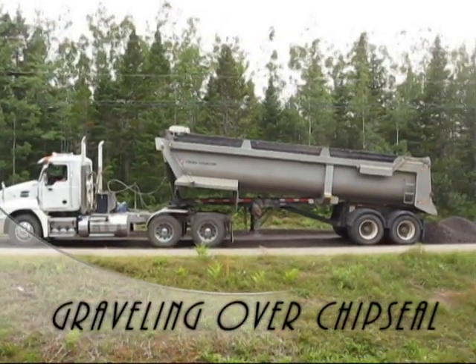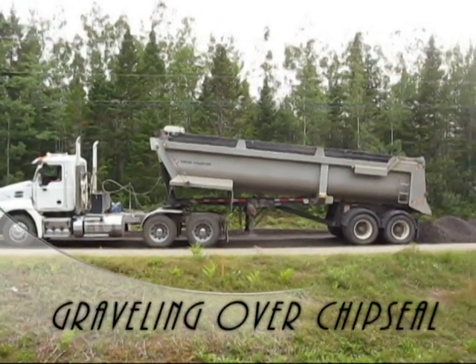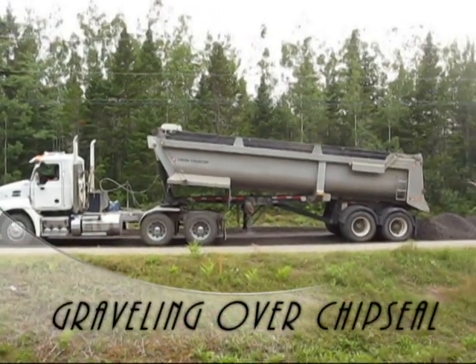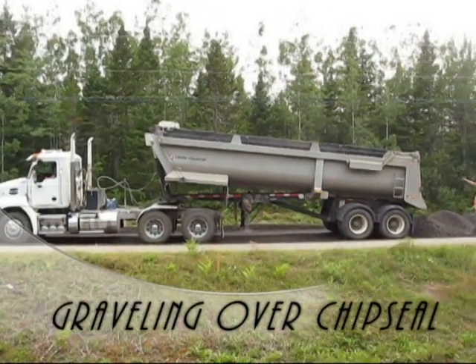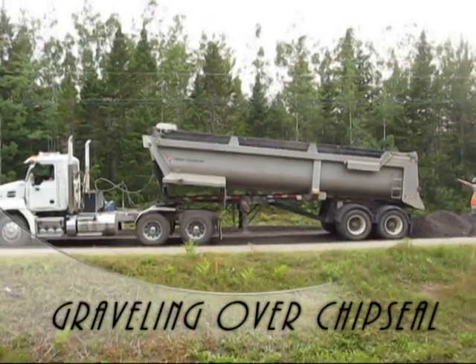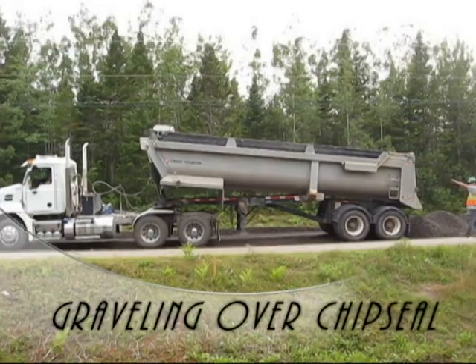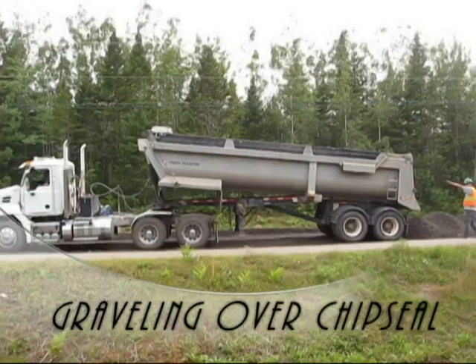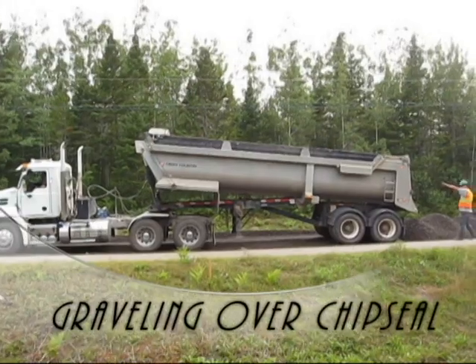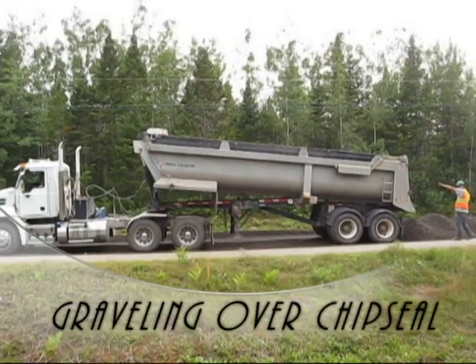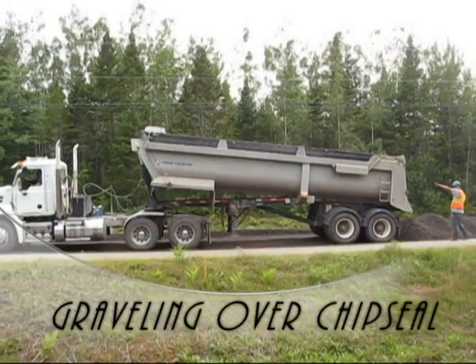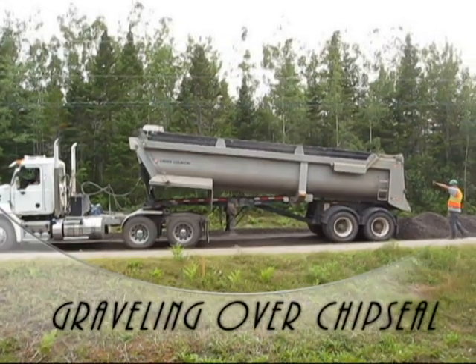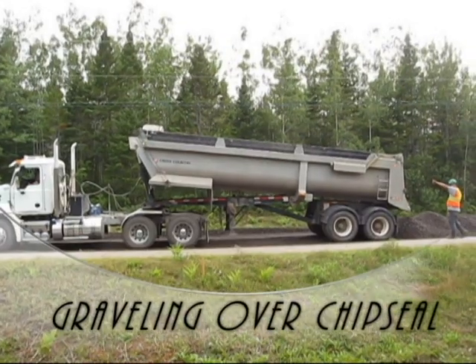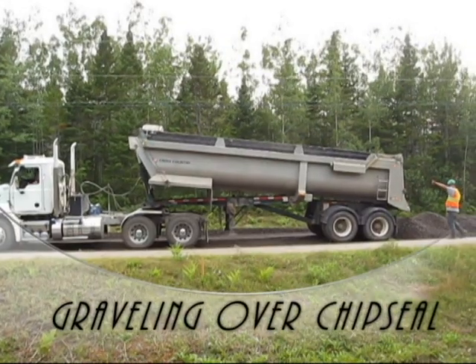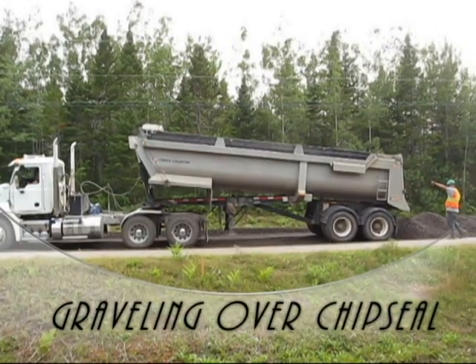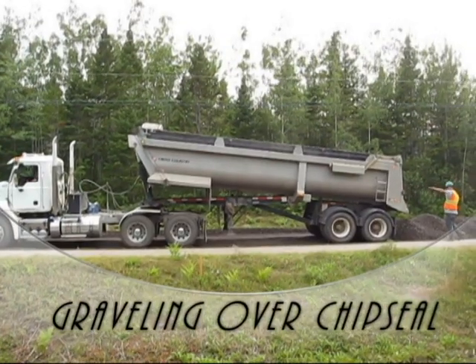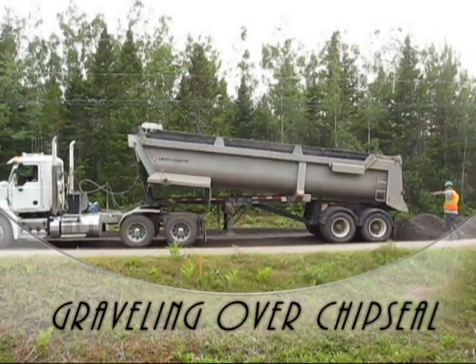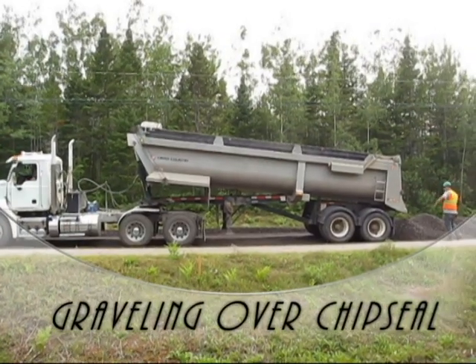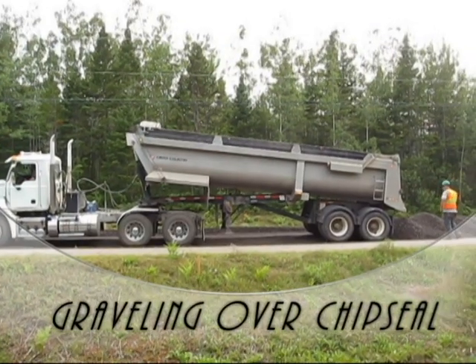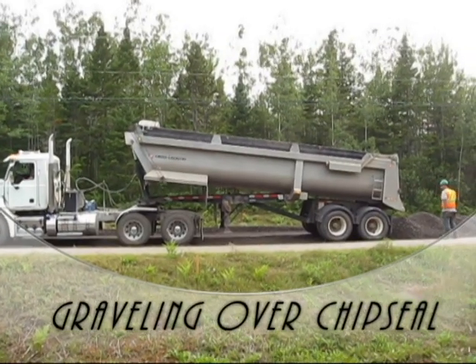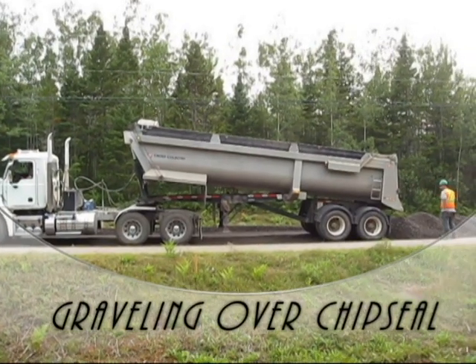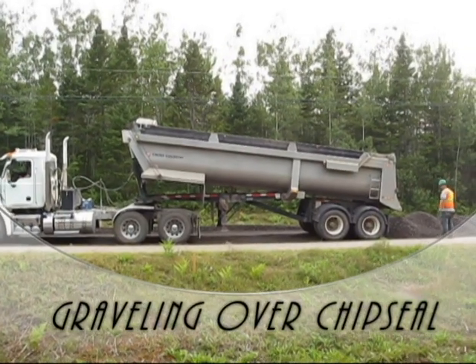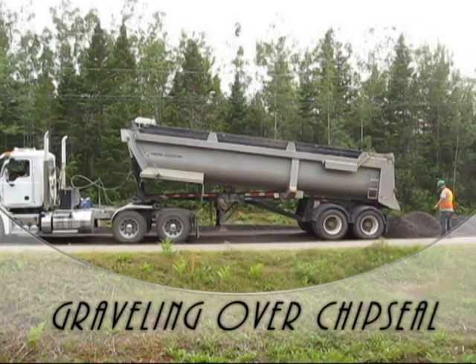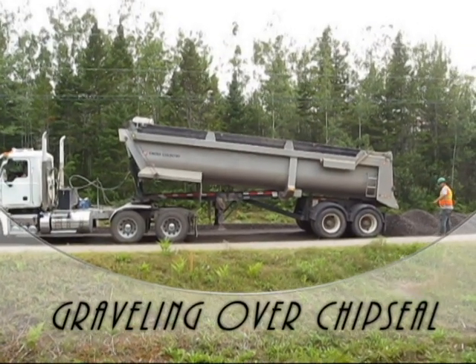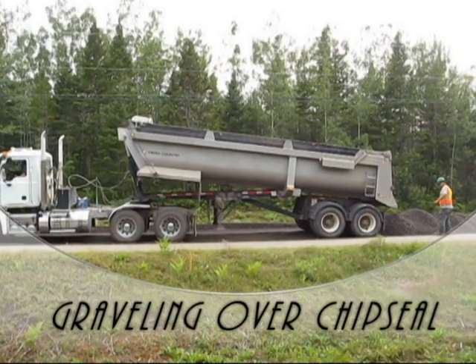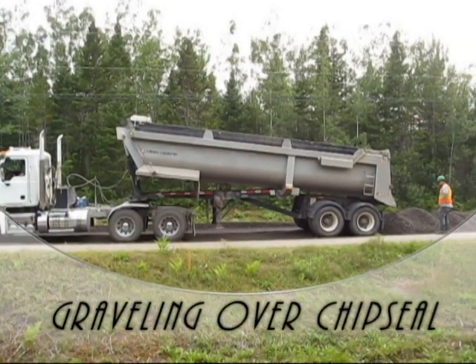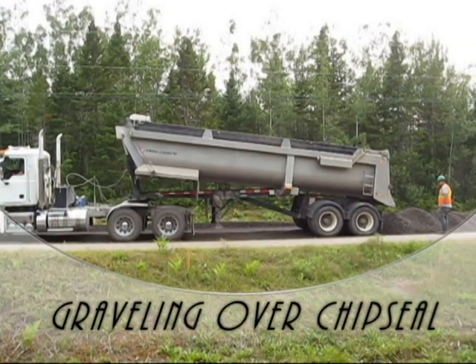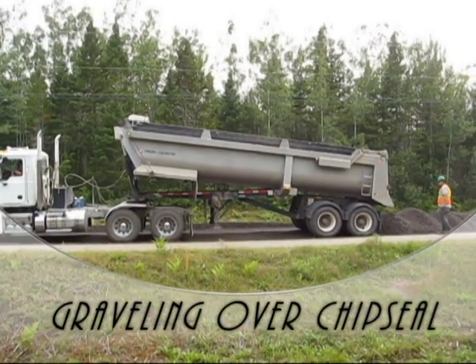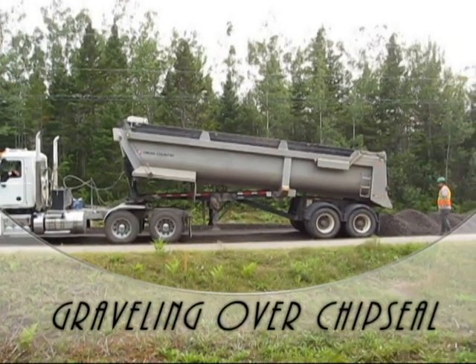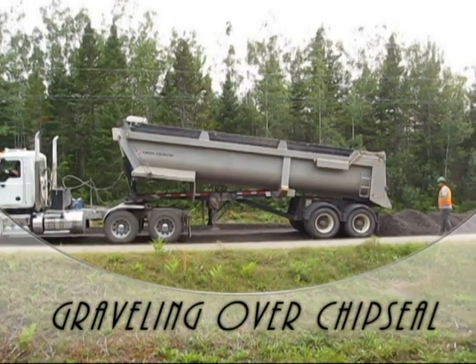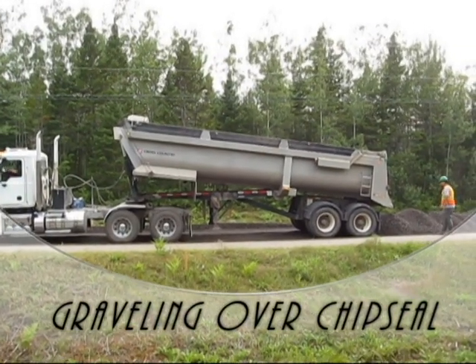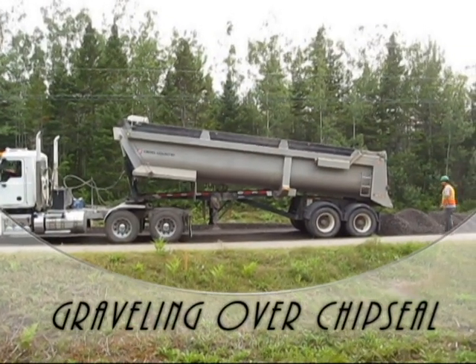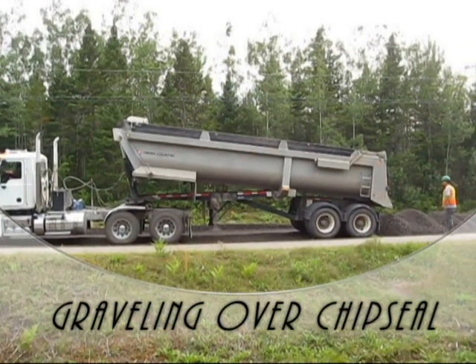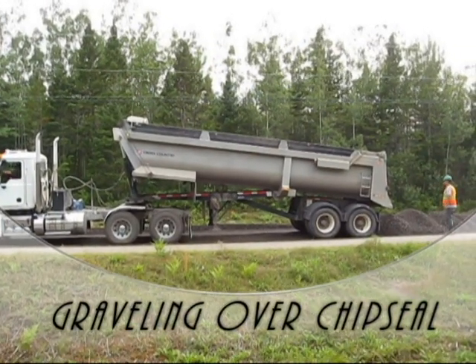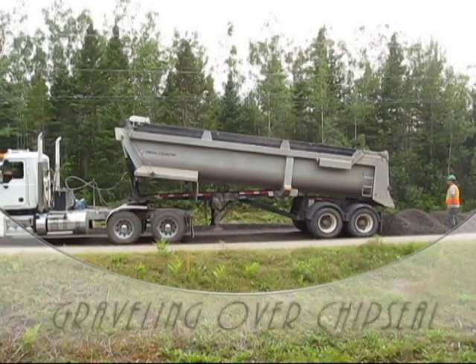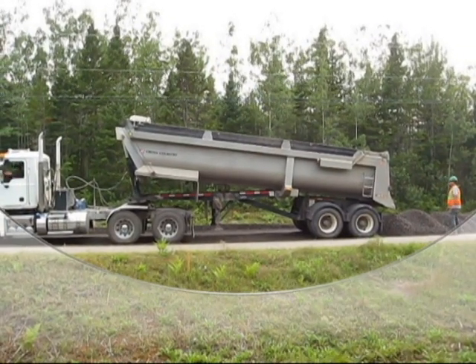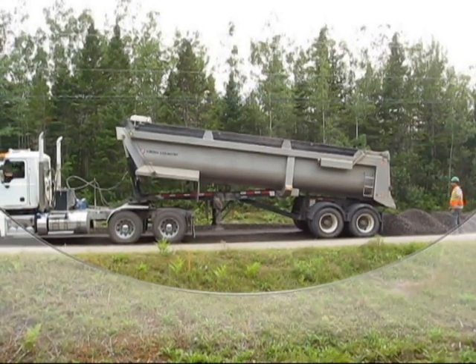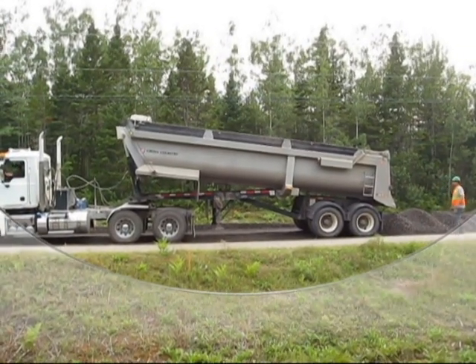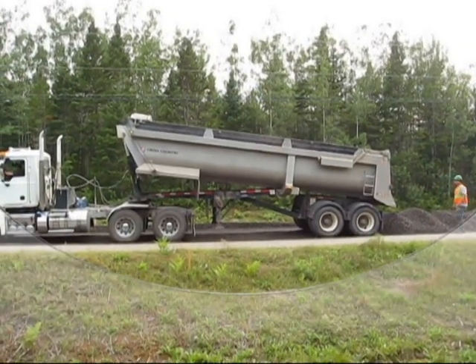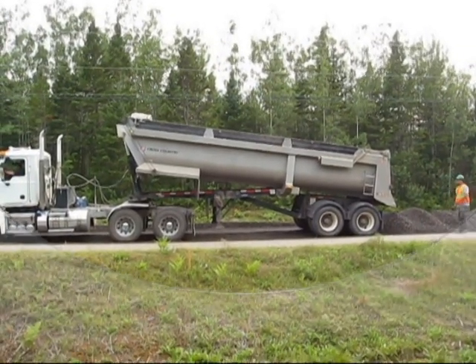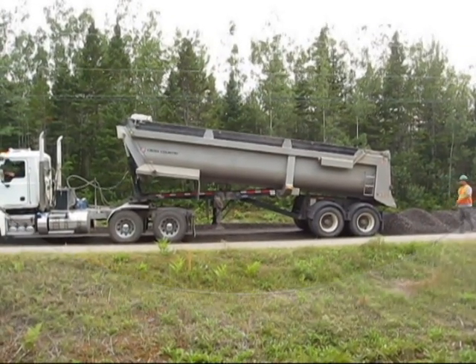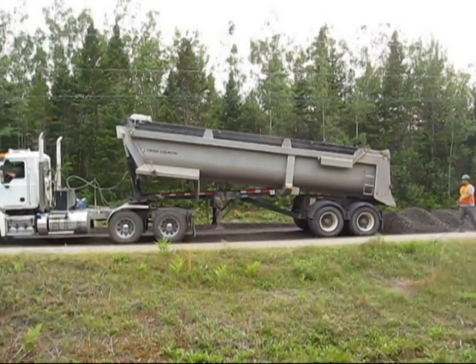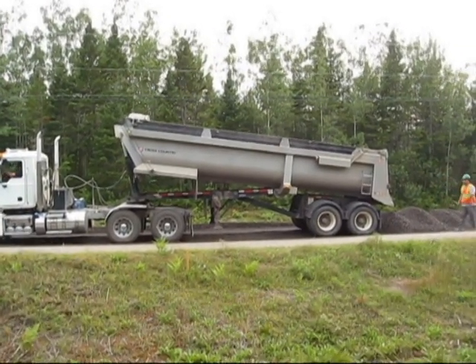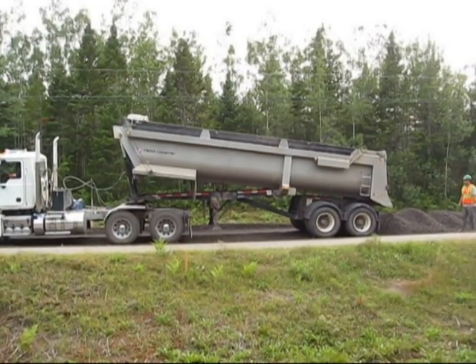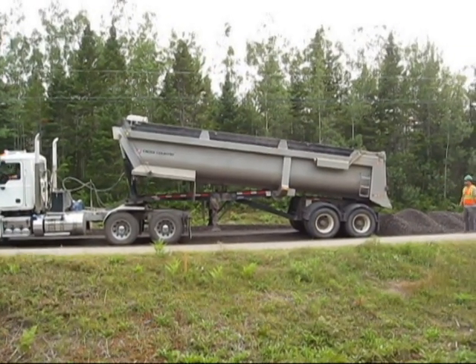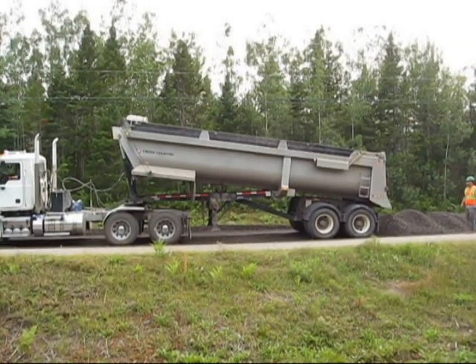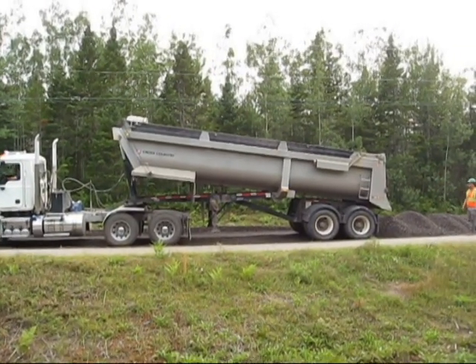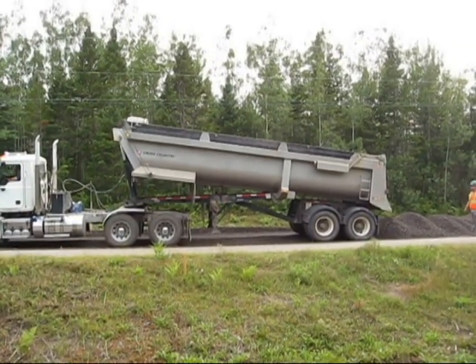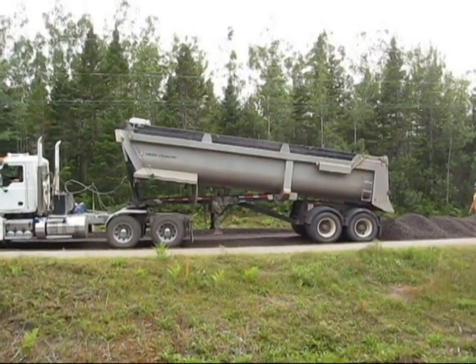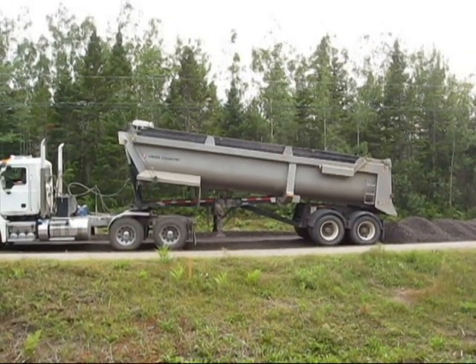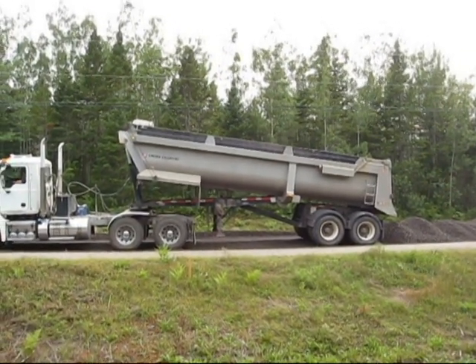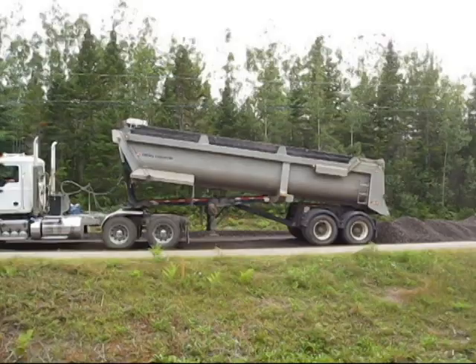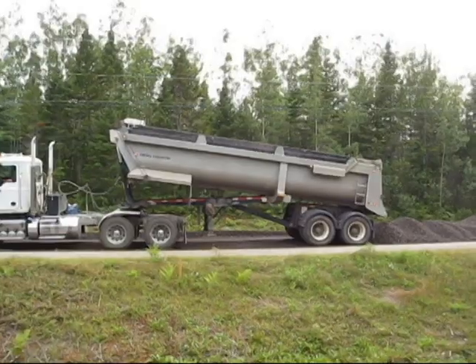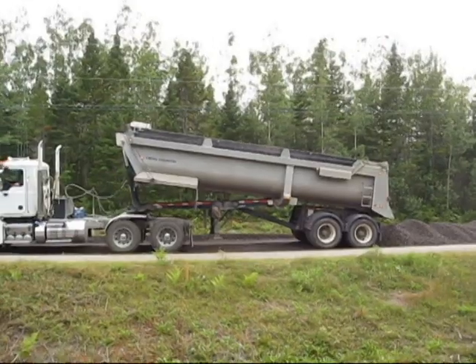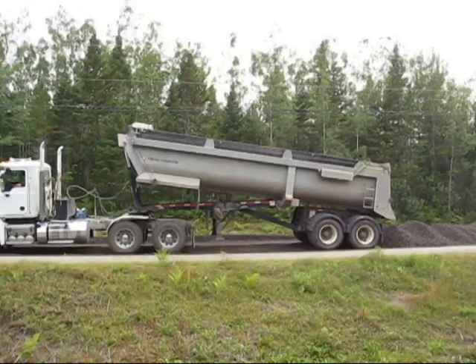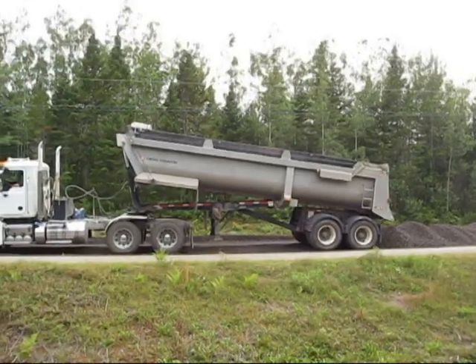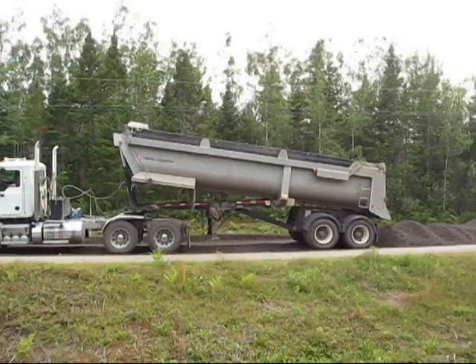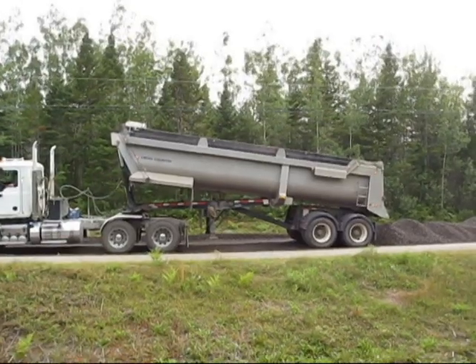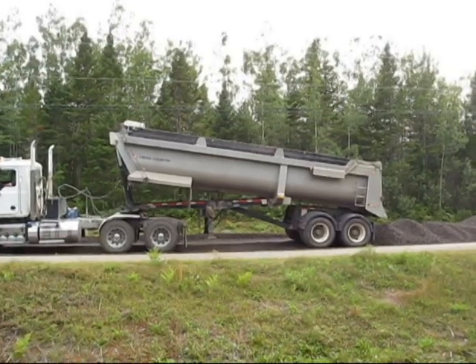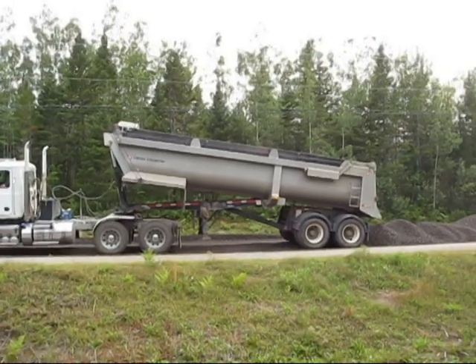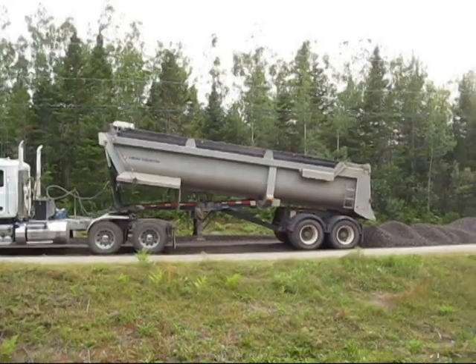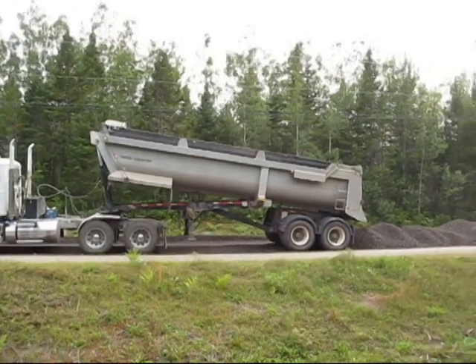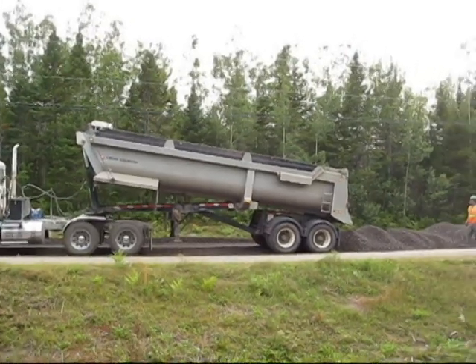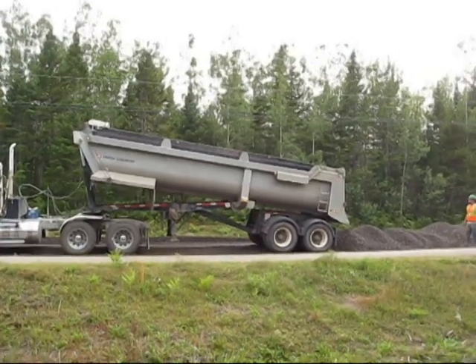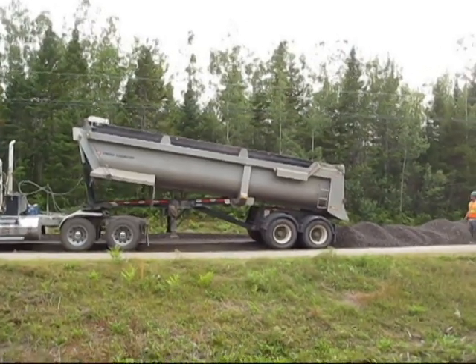I'm with Maritime Road Recycling today and we're involved in a gravelling project here on Route 630 just outside of Minnow, New Brunswick.